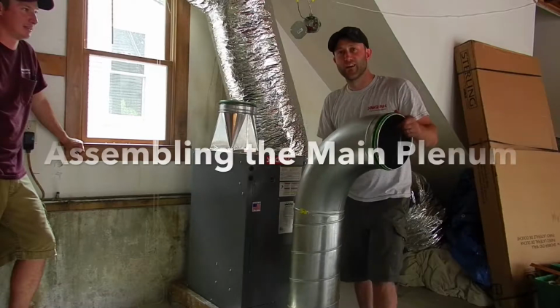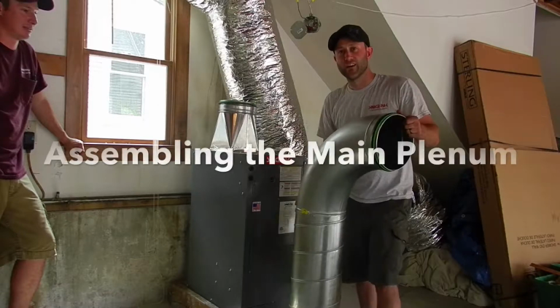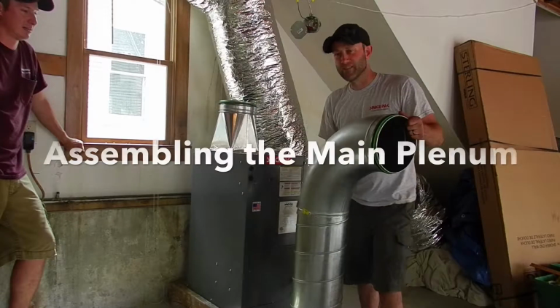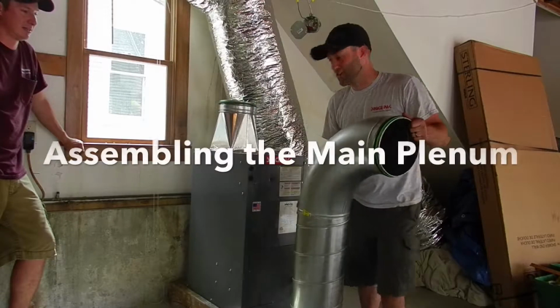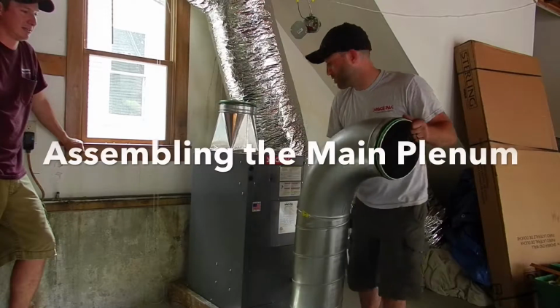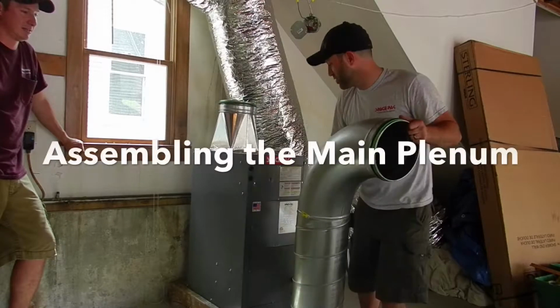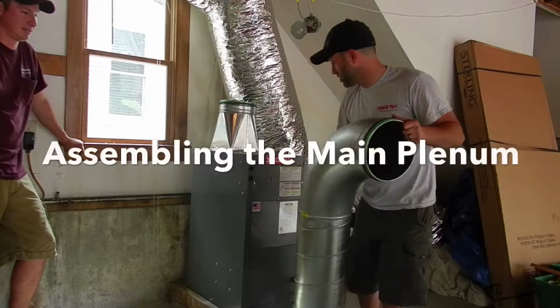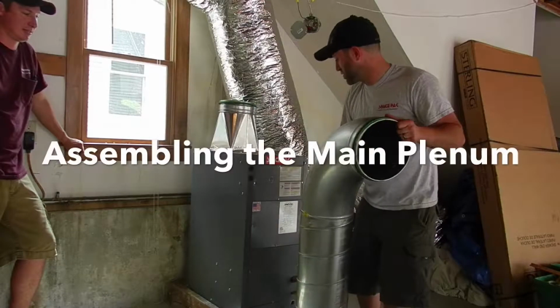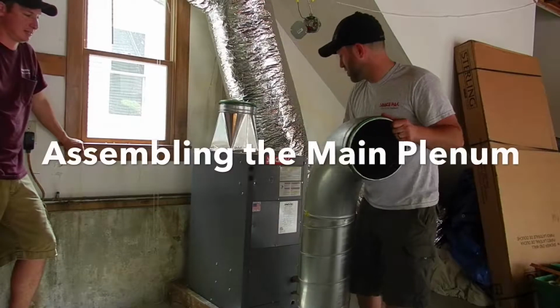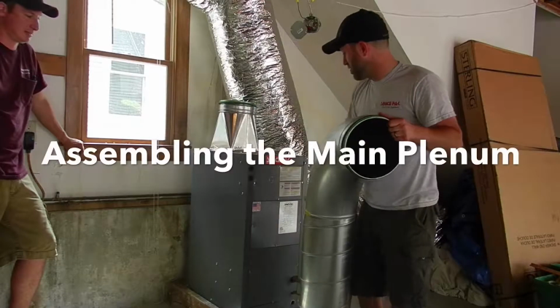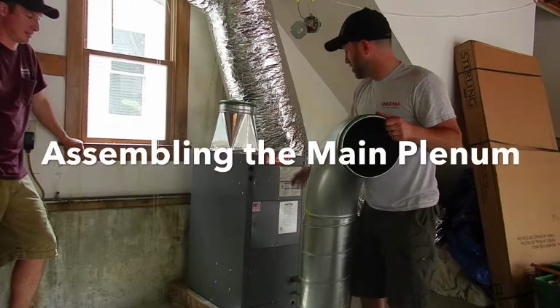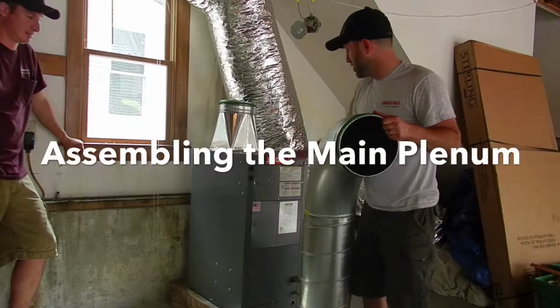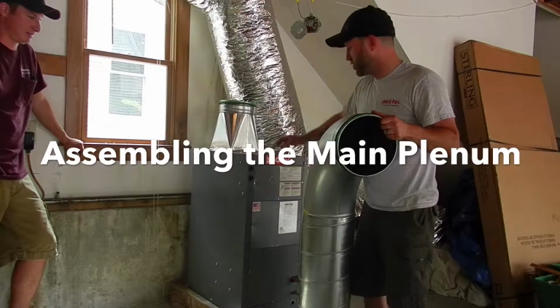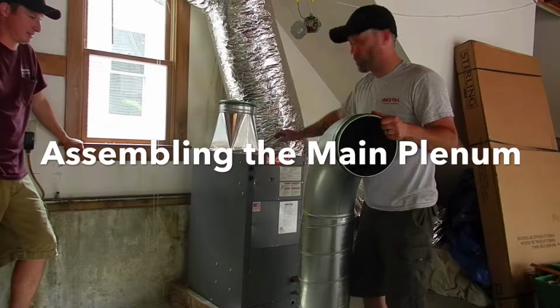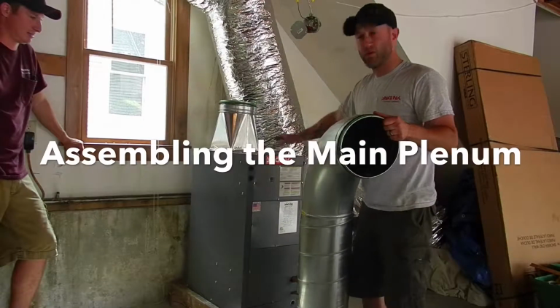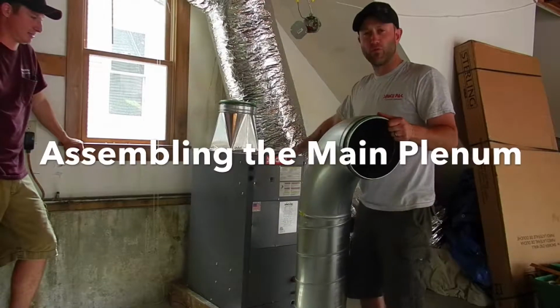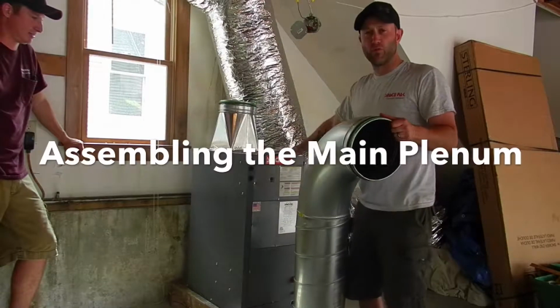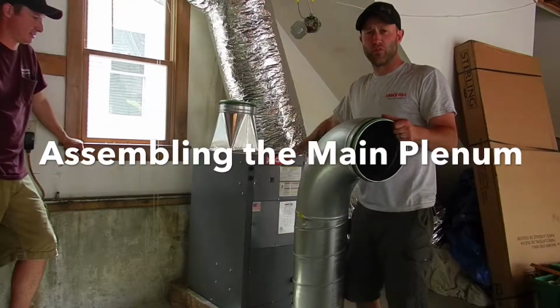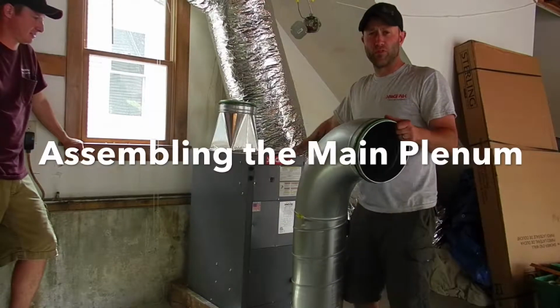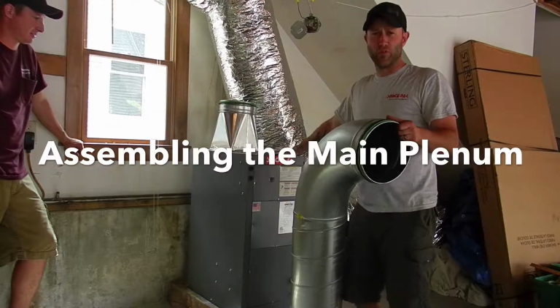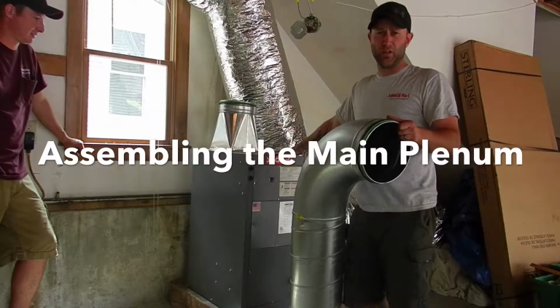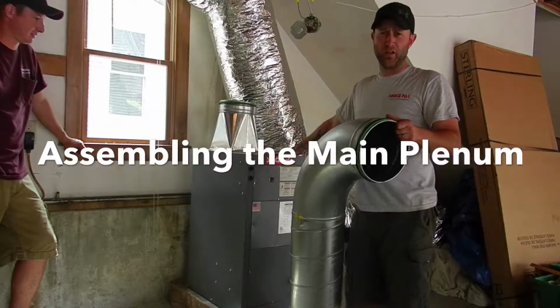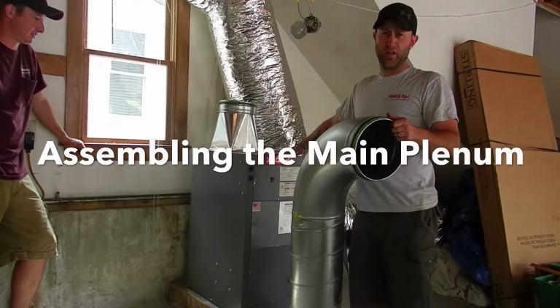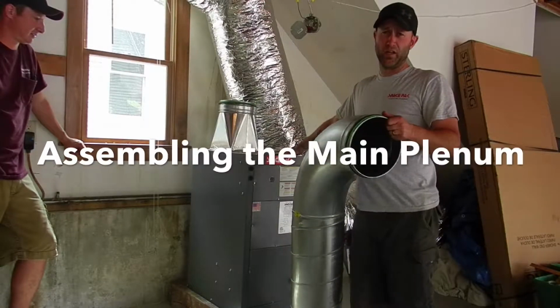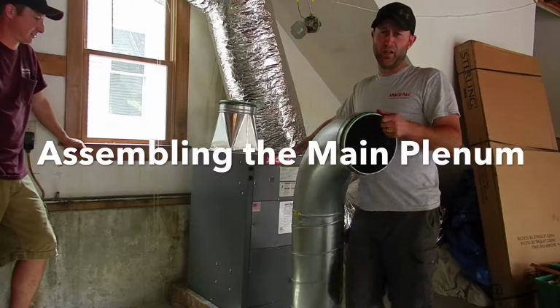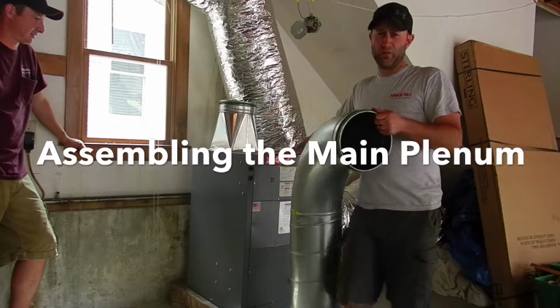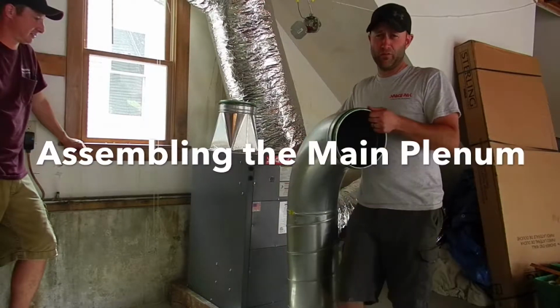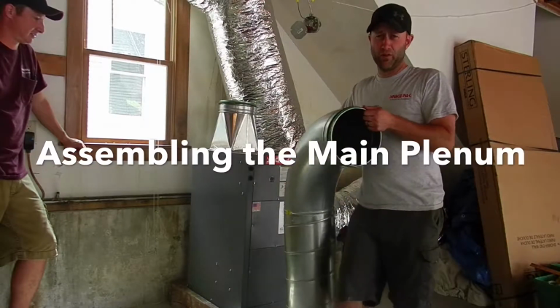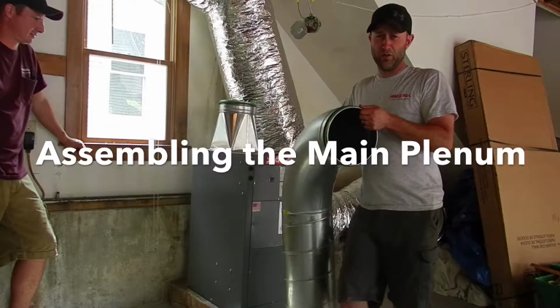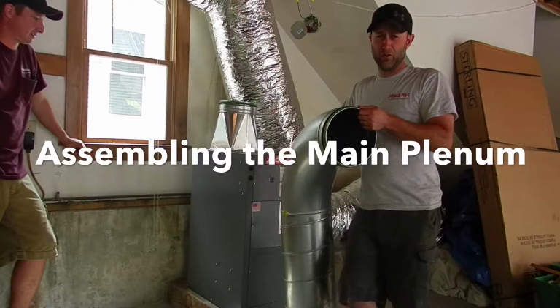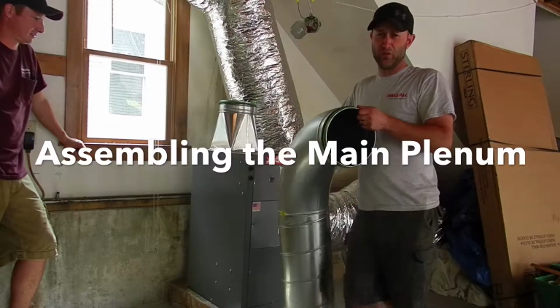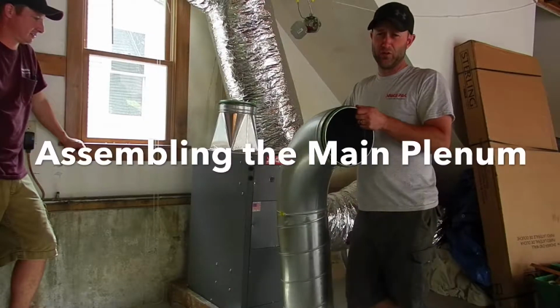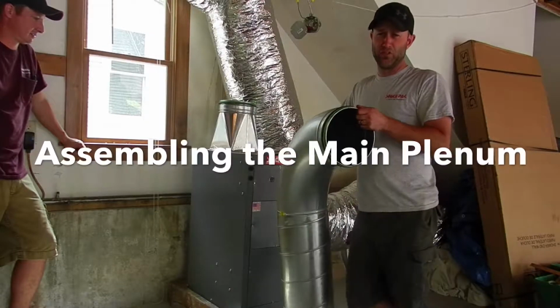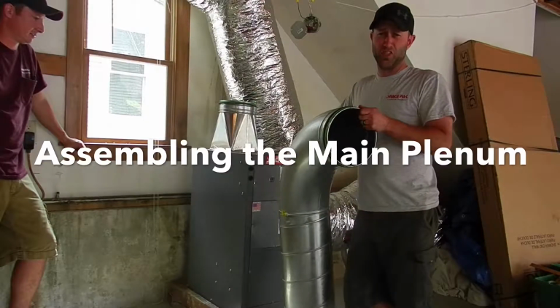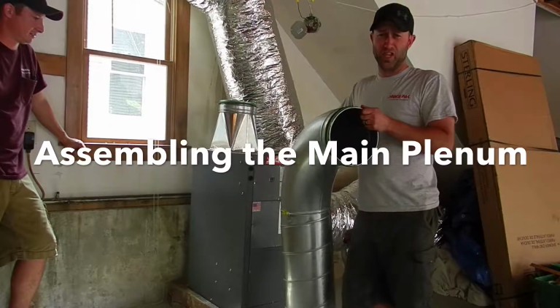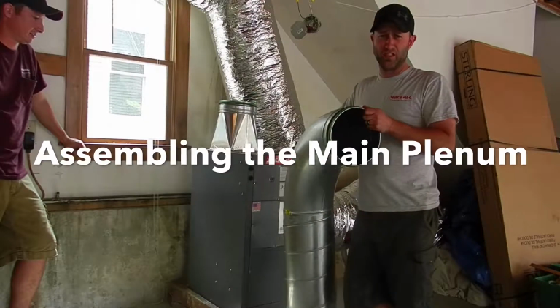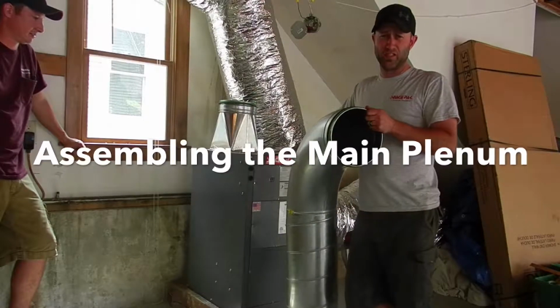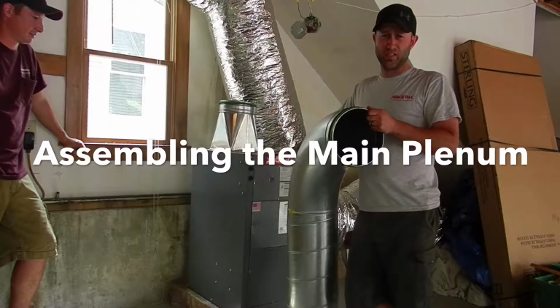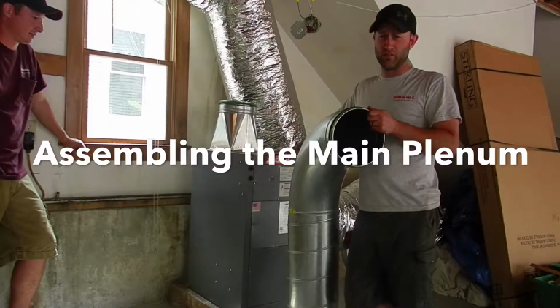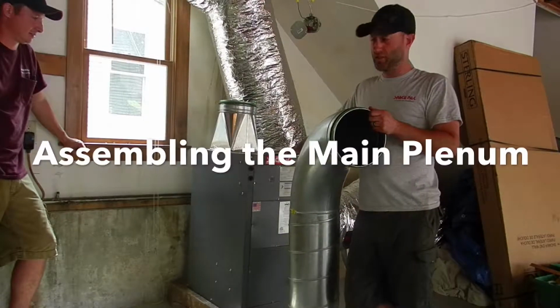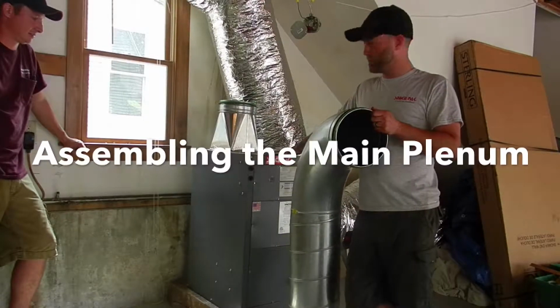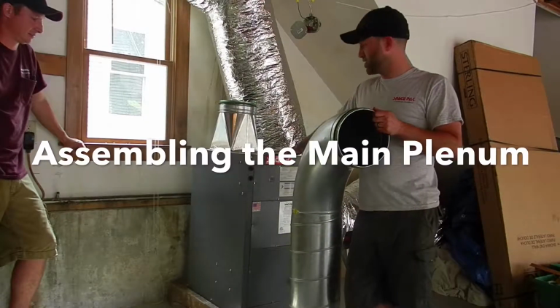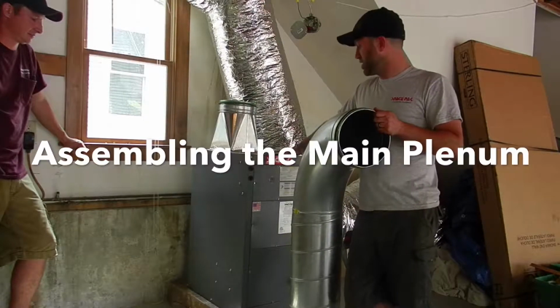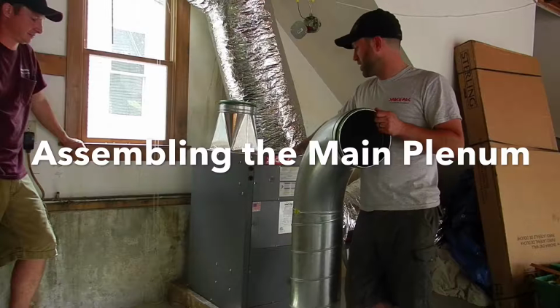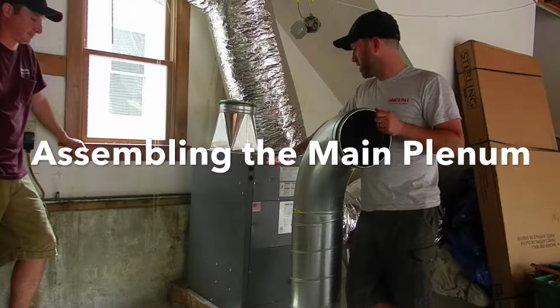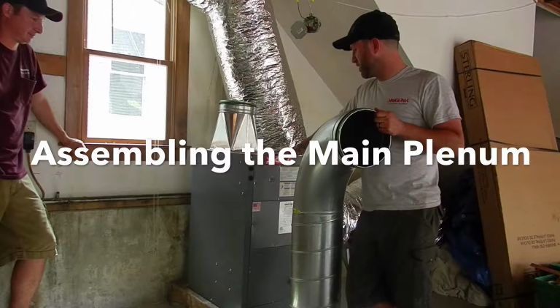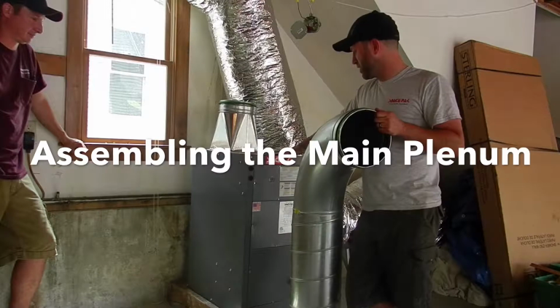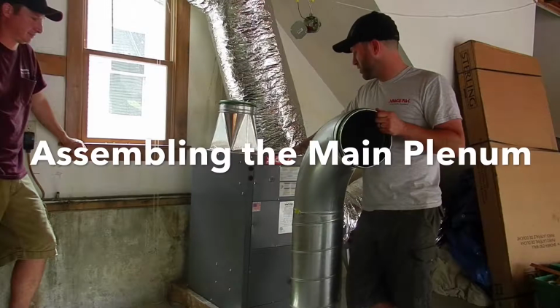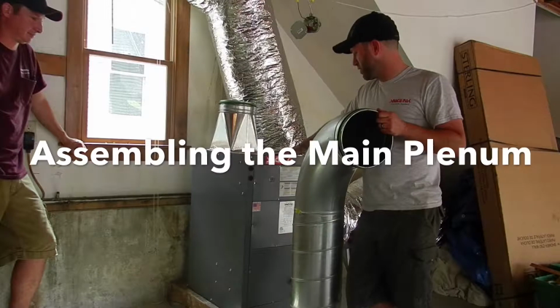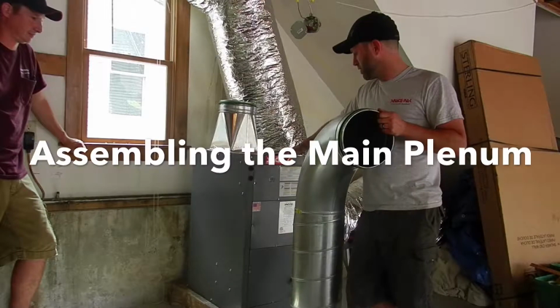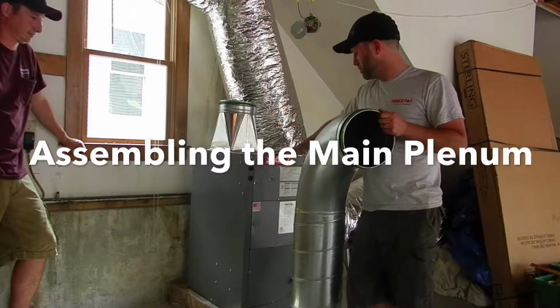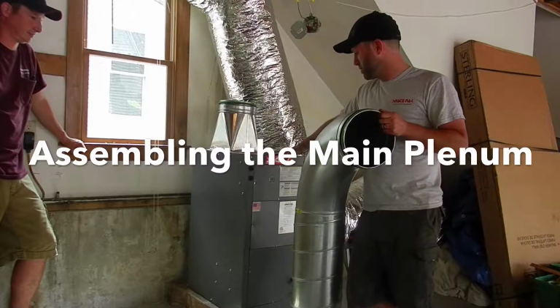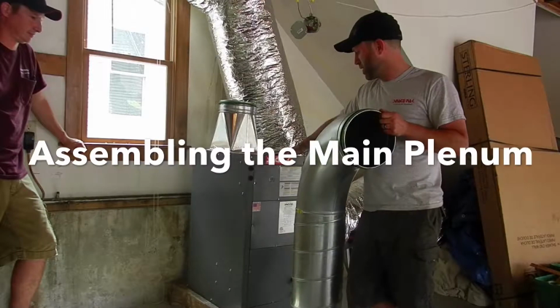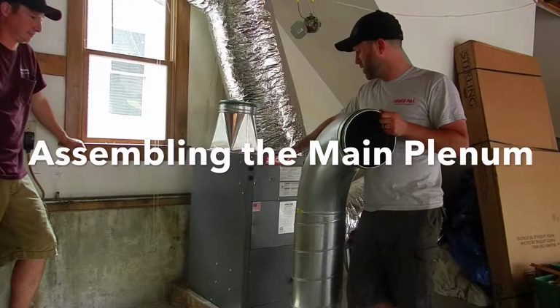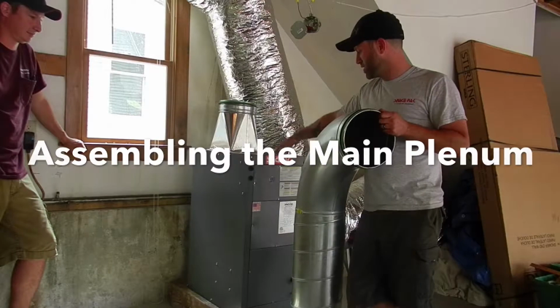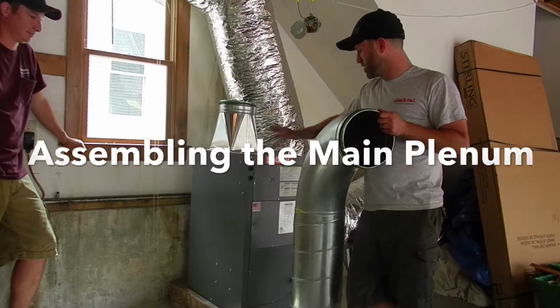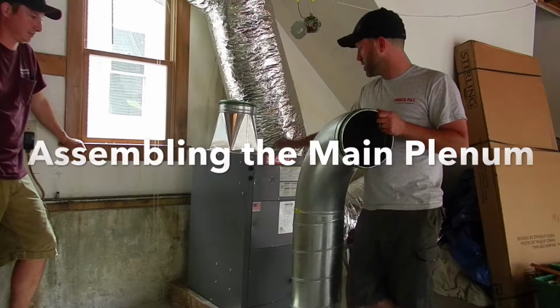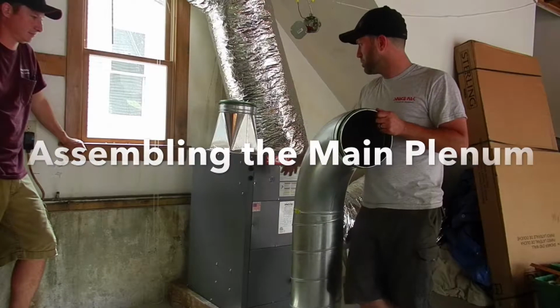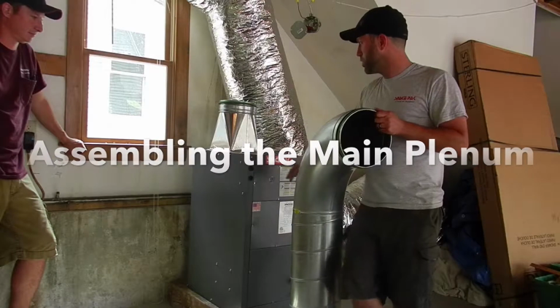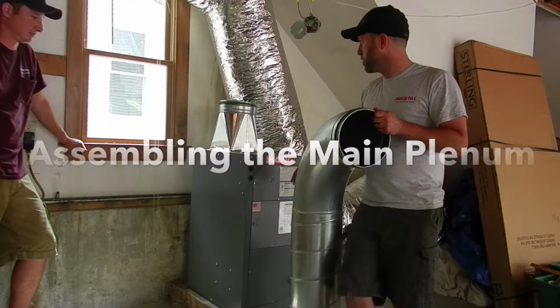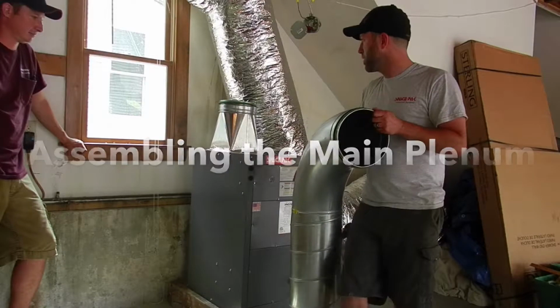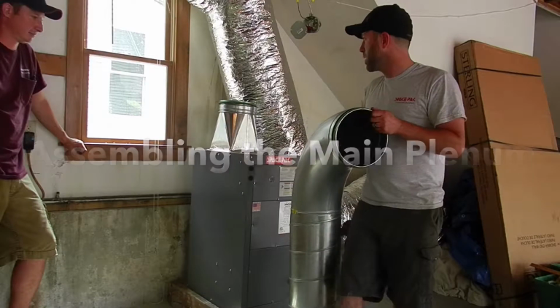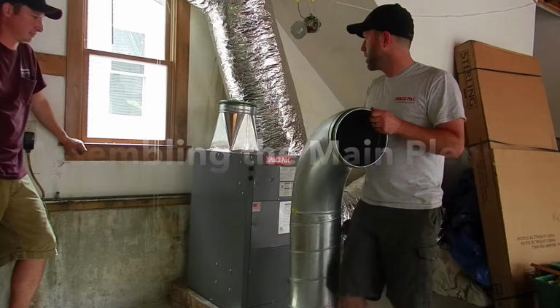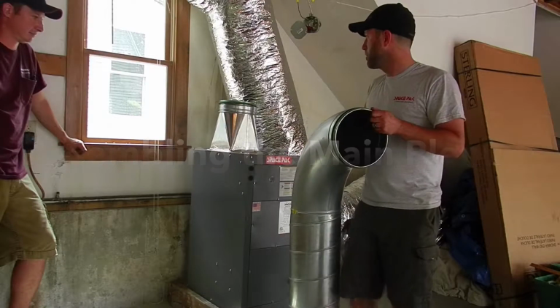Today we're installing a 24-30 vertical J-series air handler with an ECM motor on it.